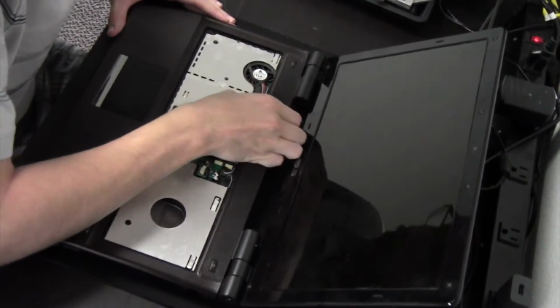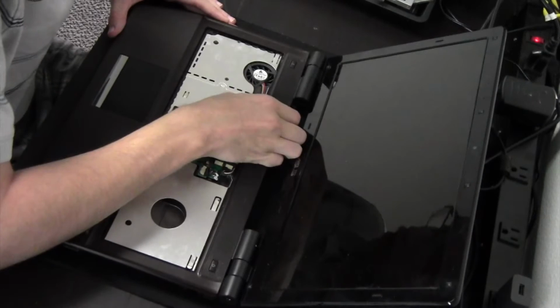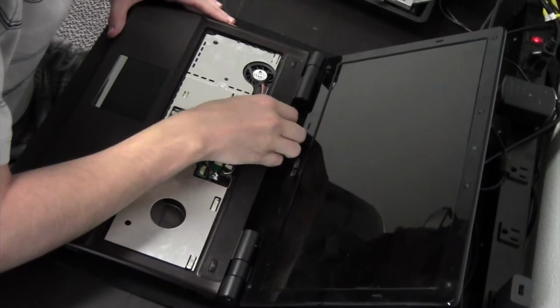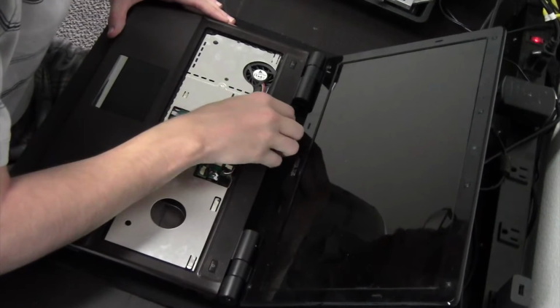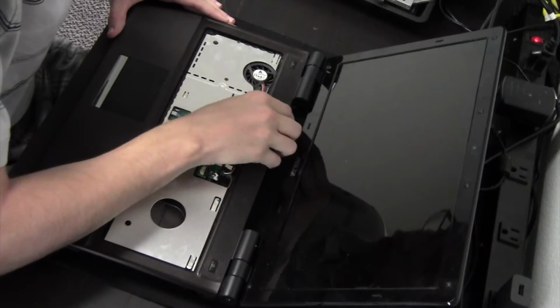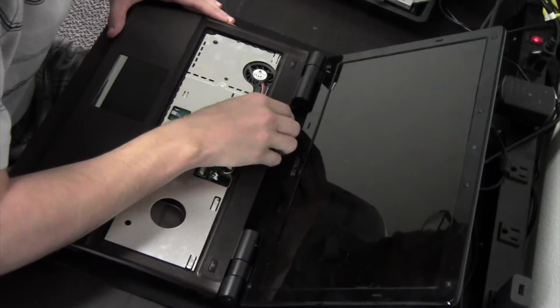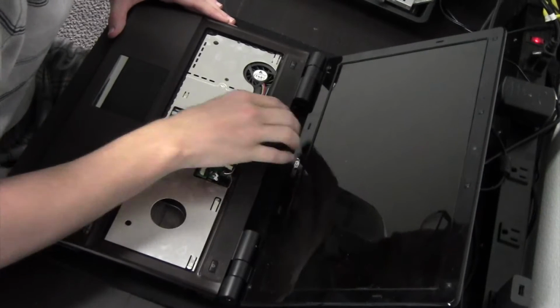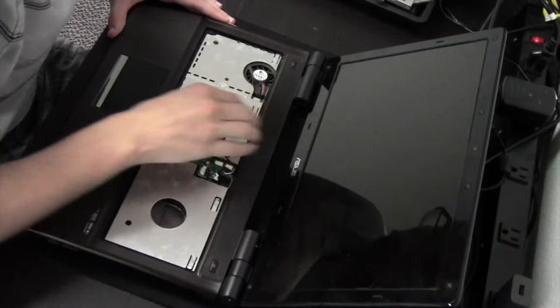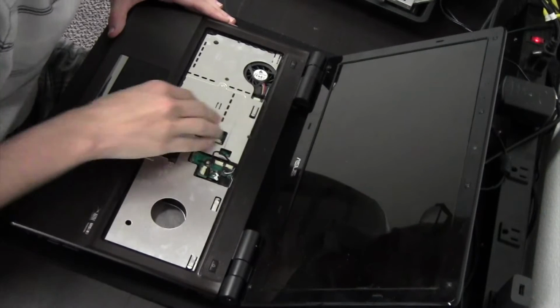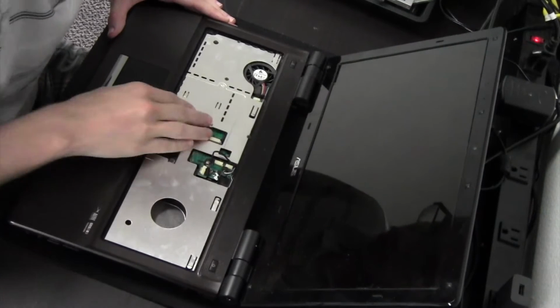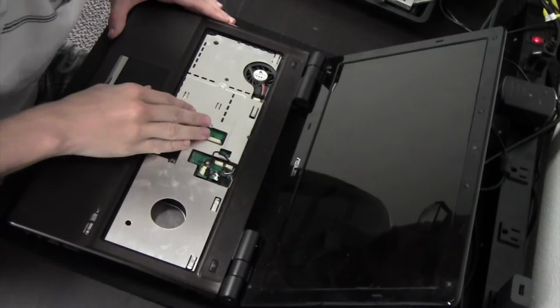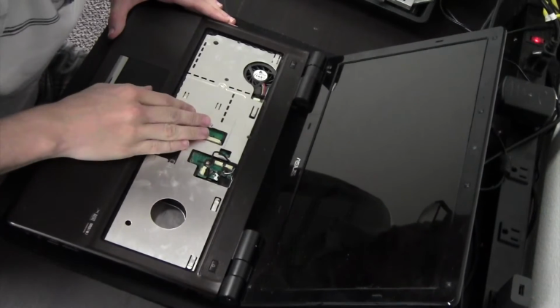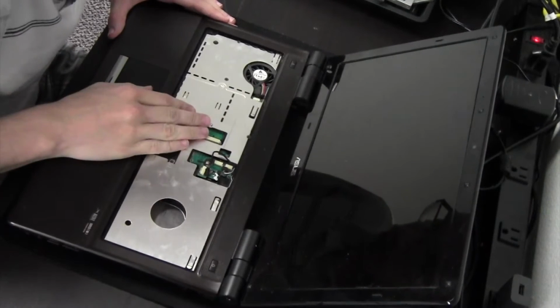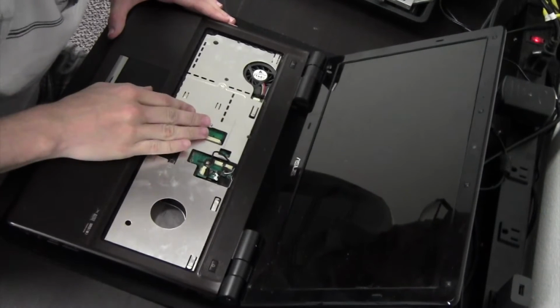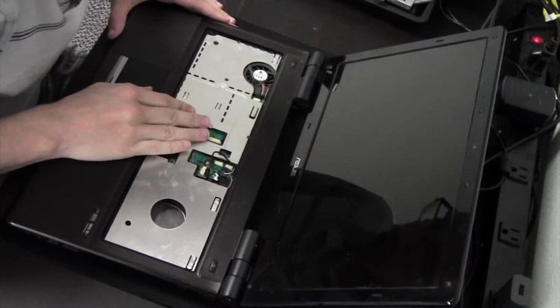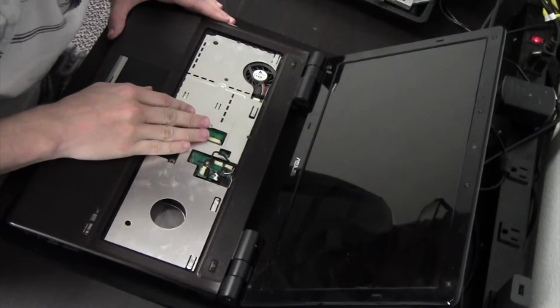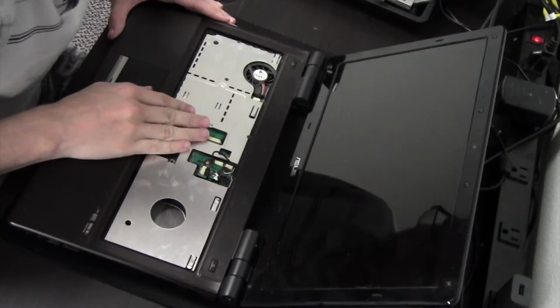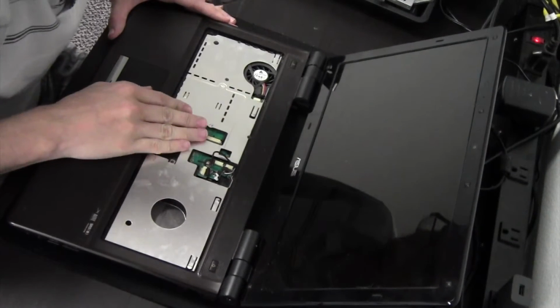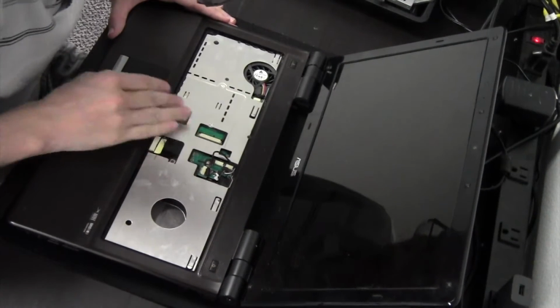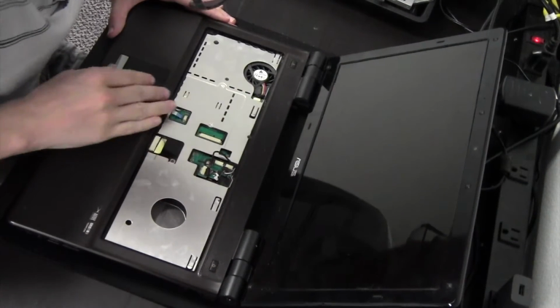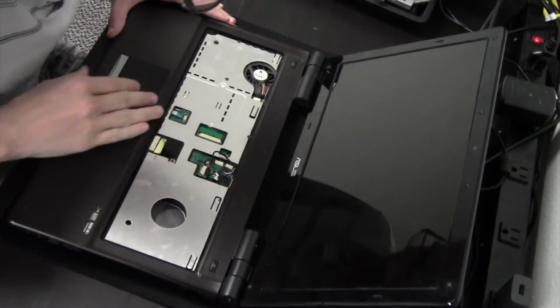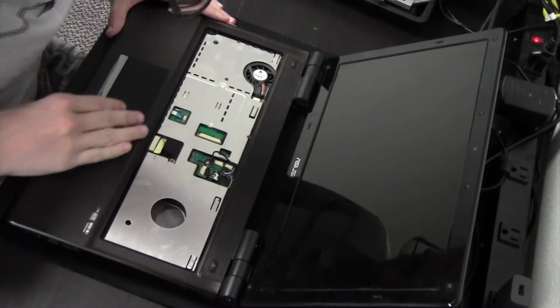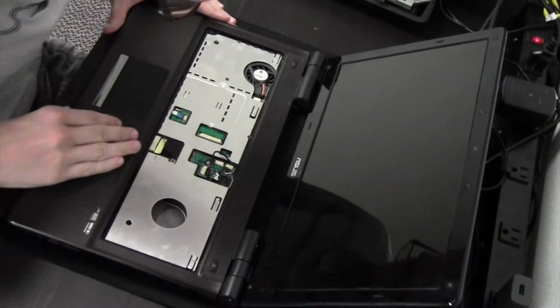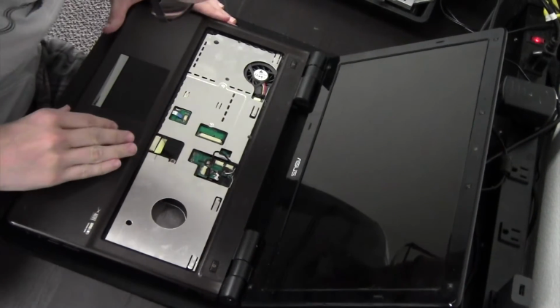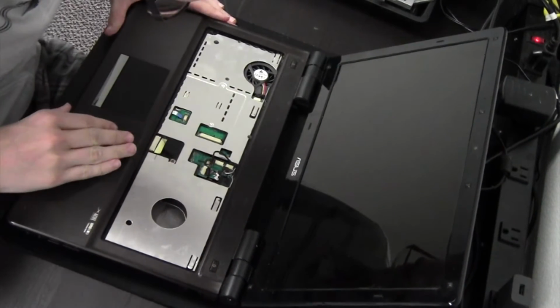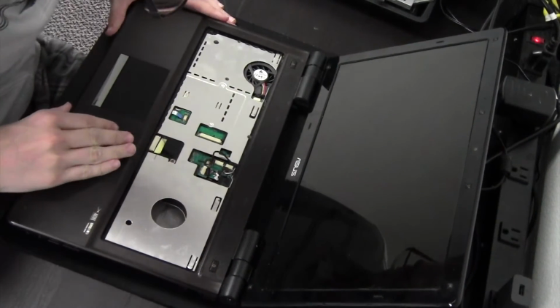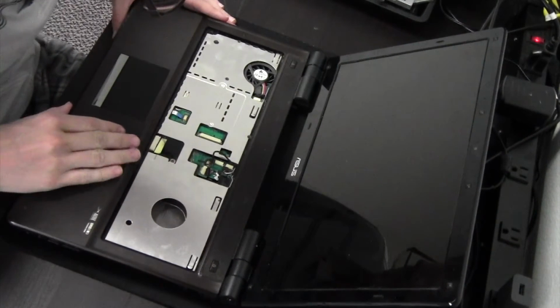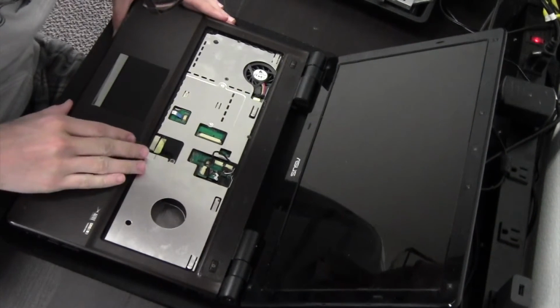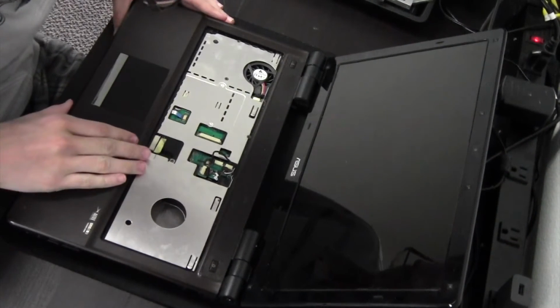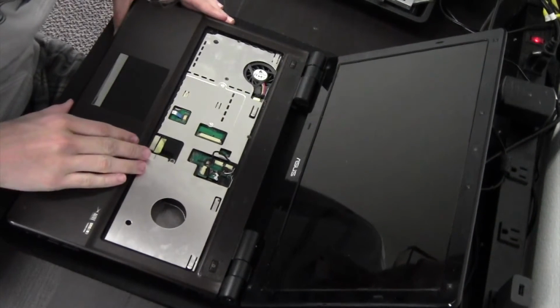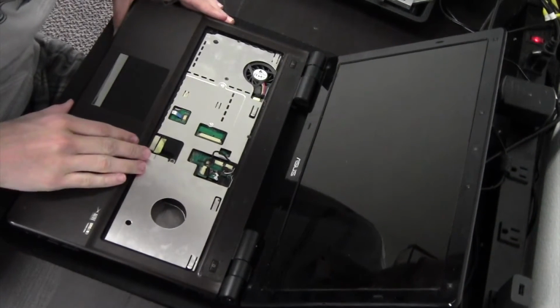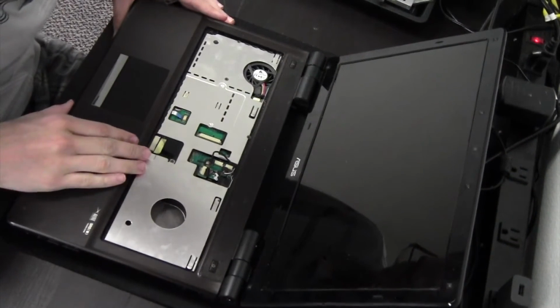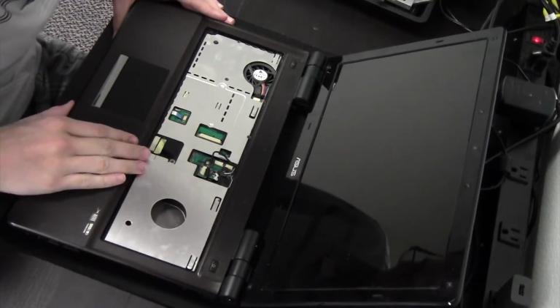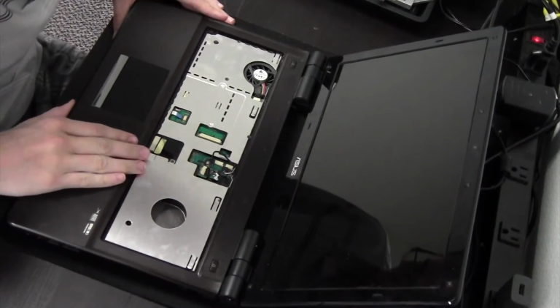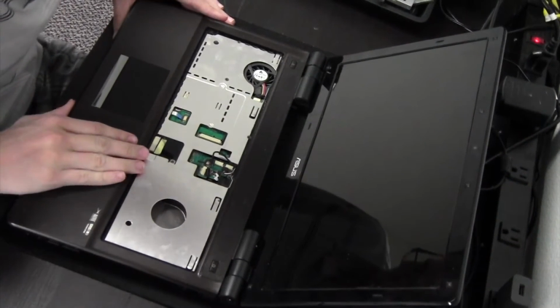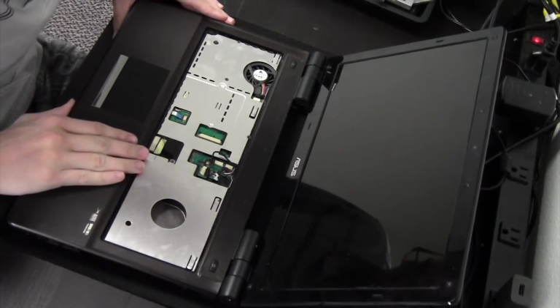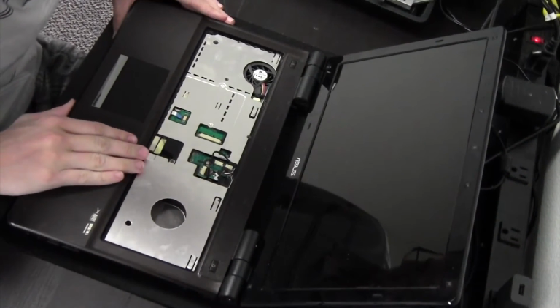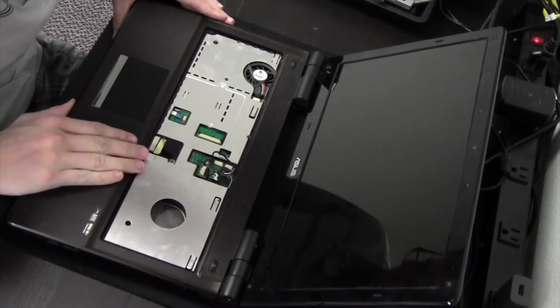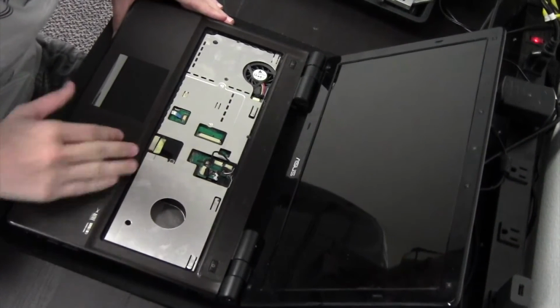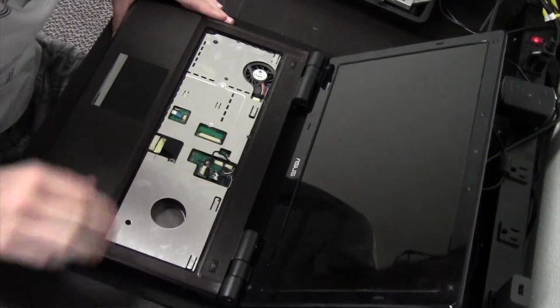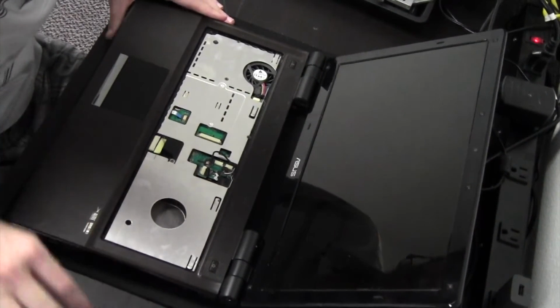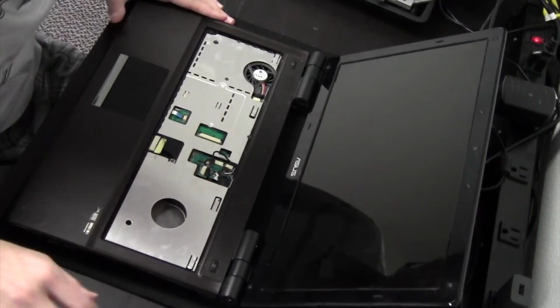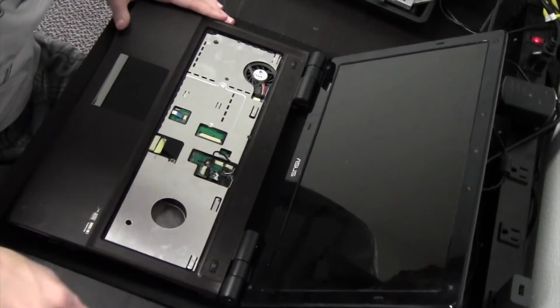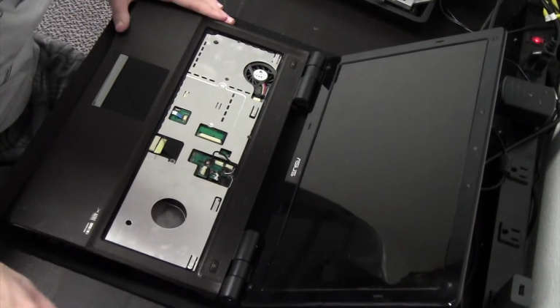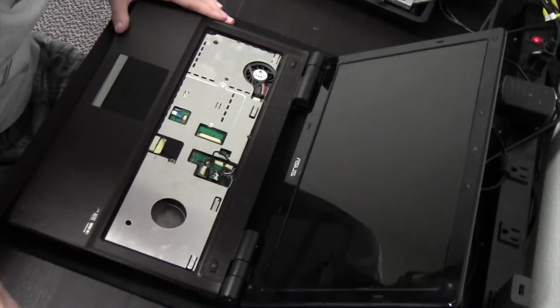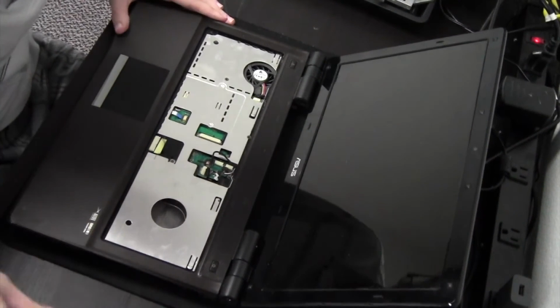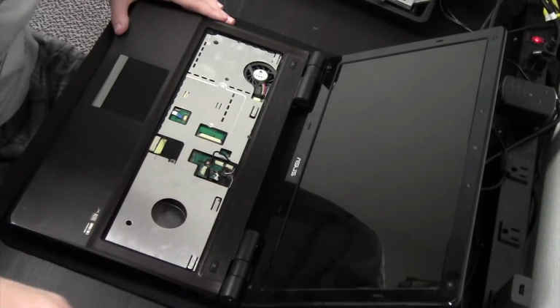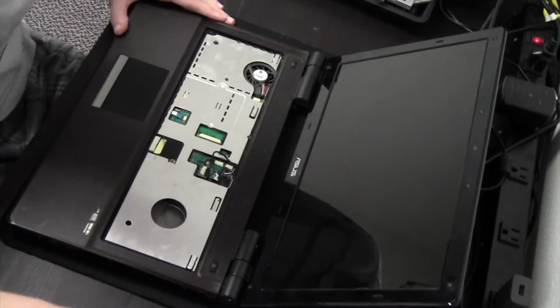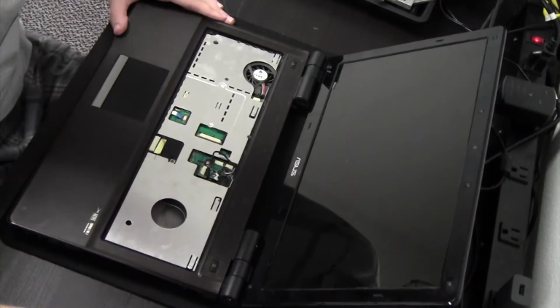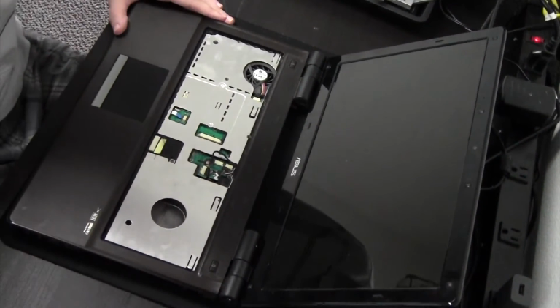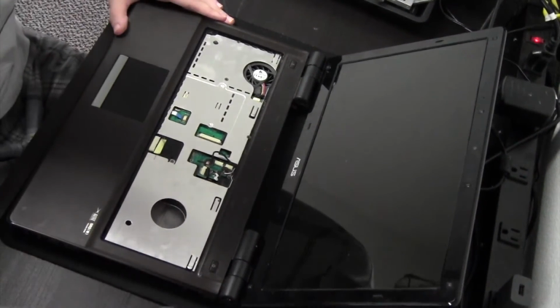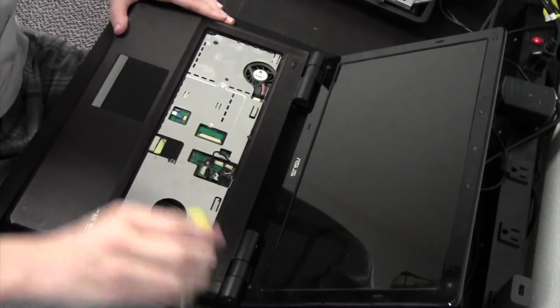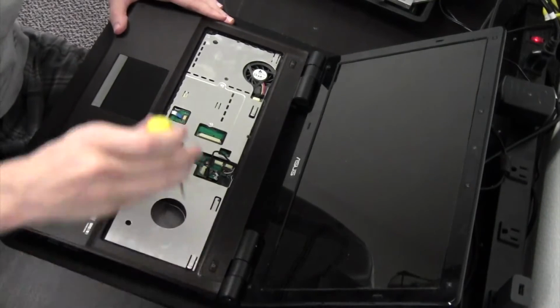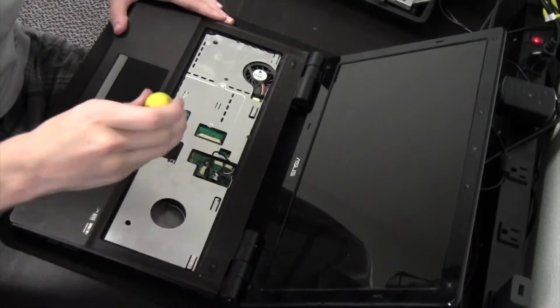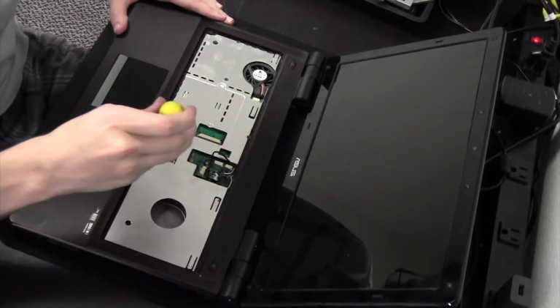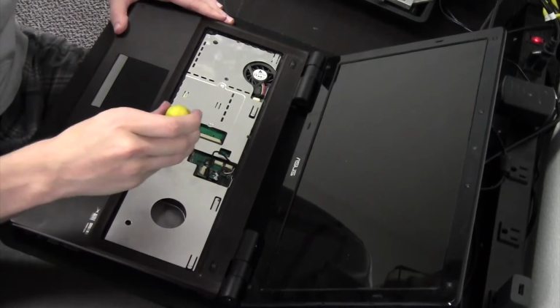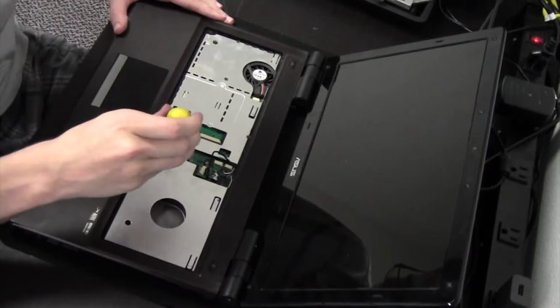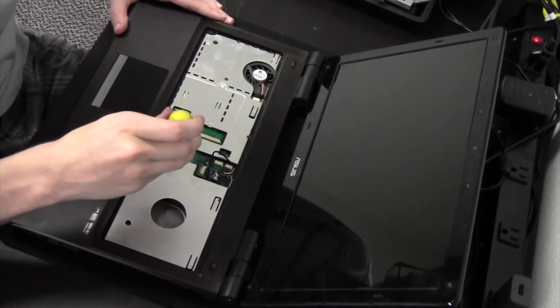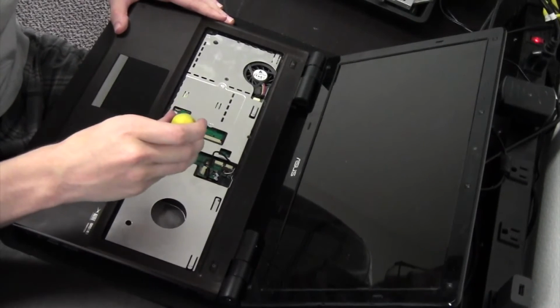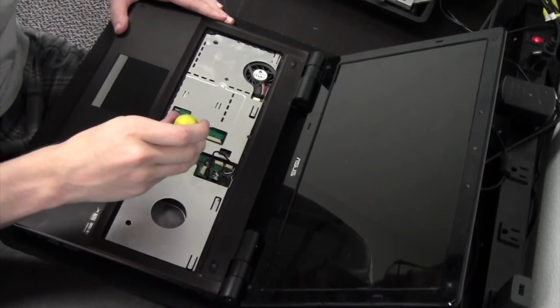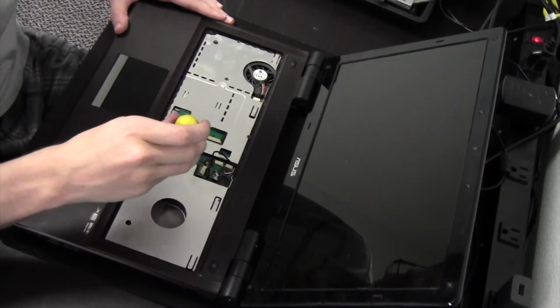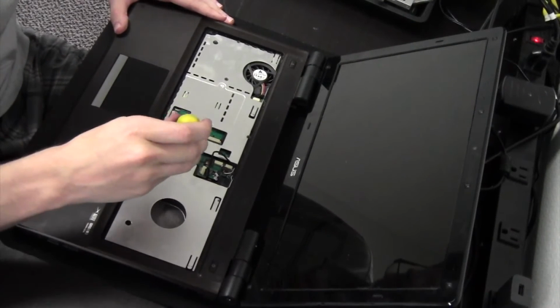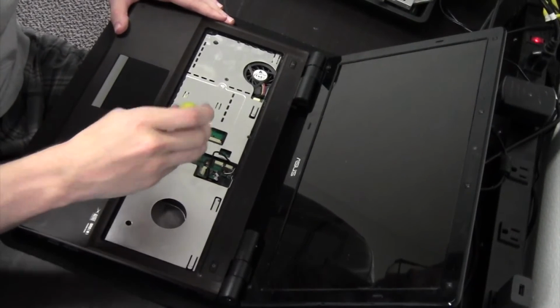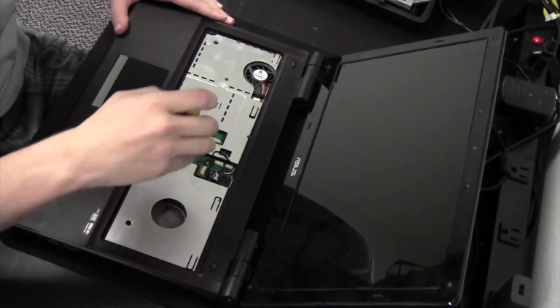Let's go ahead and remove this screw here. That is all the screws I see — oh, there's one here as well.